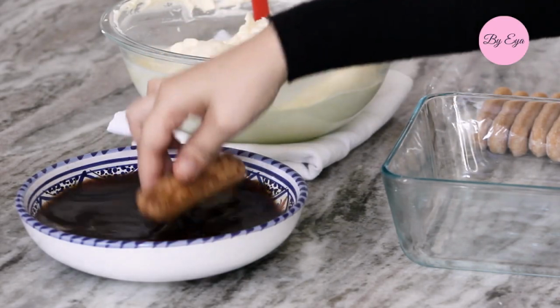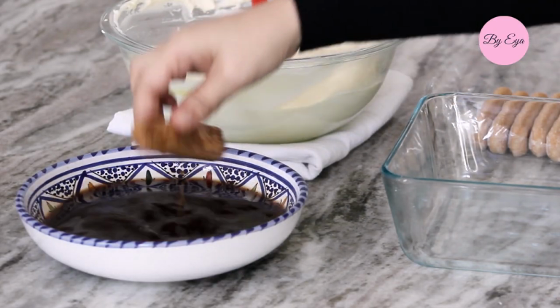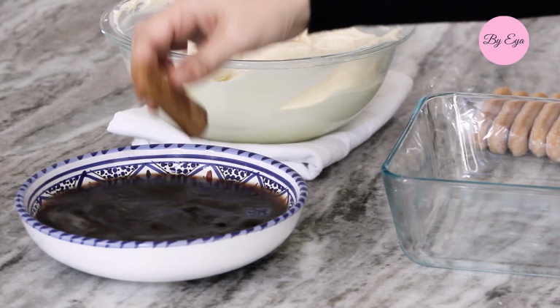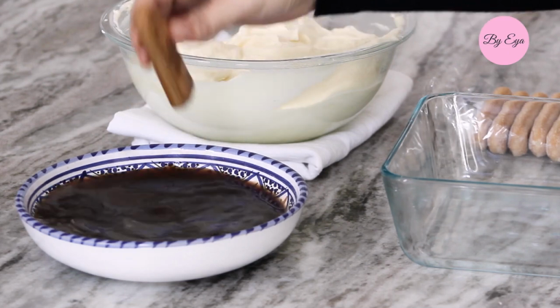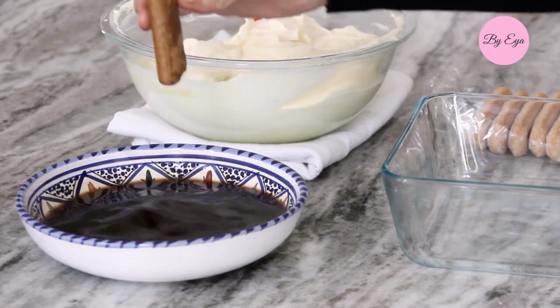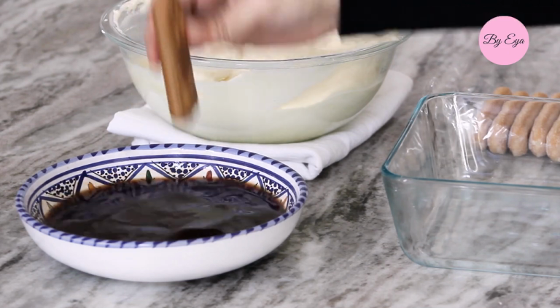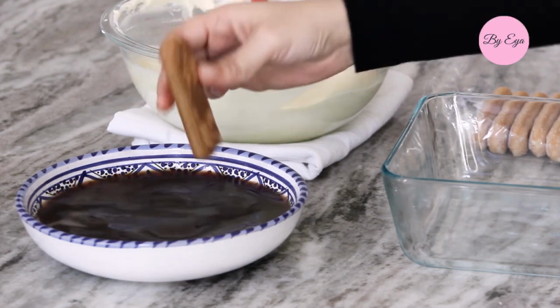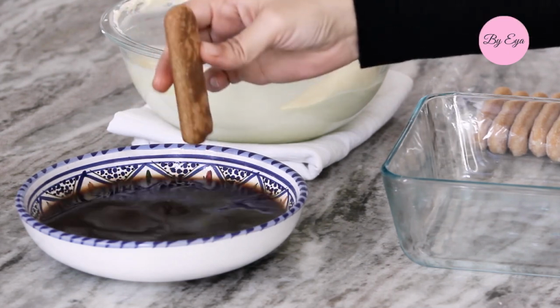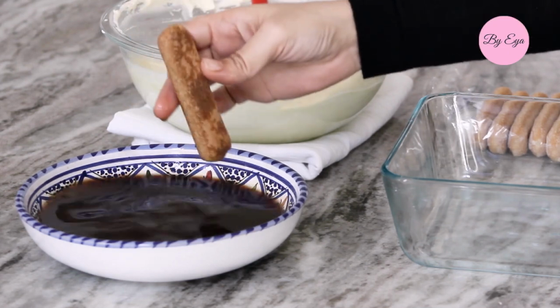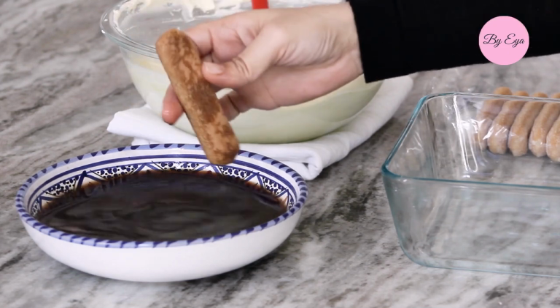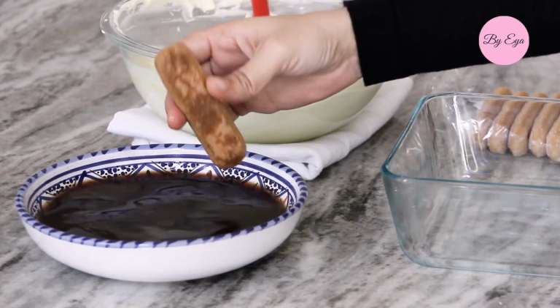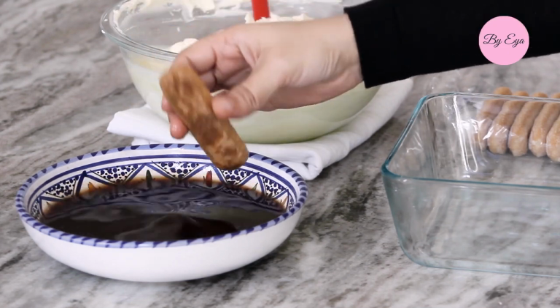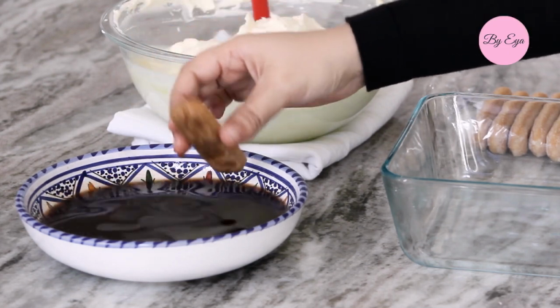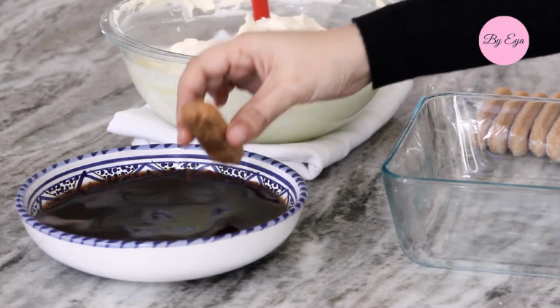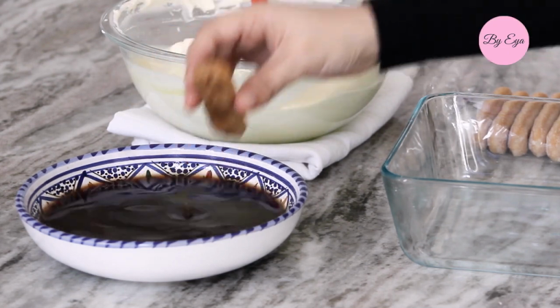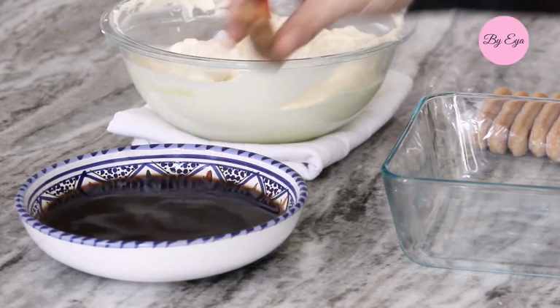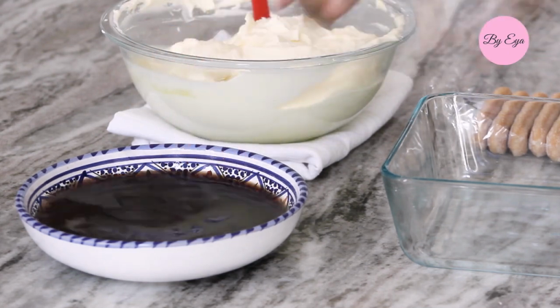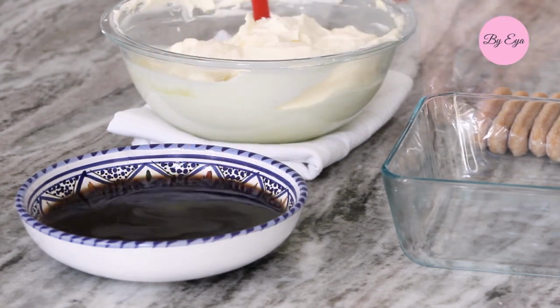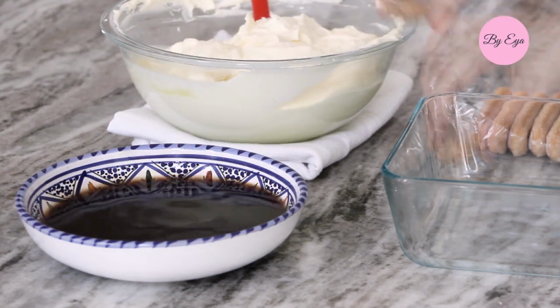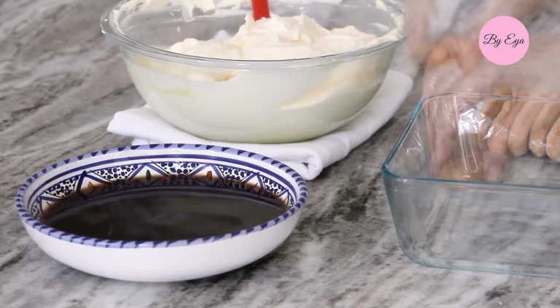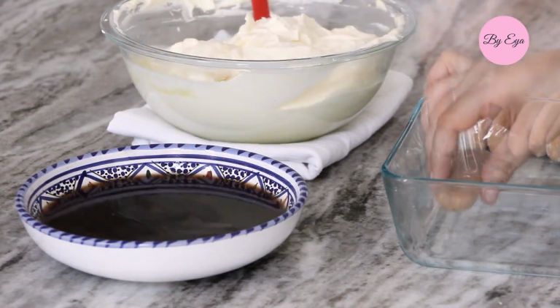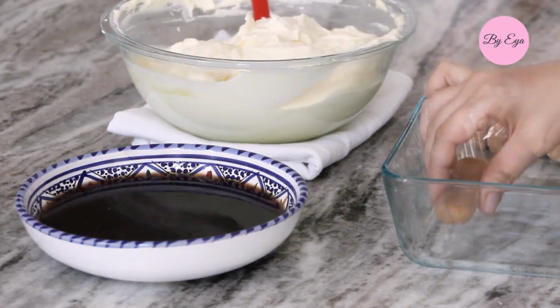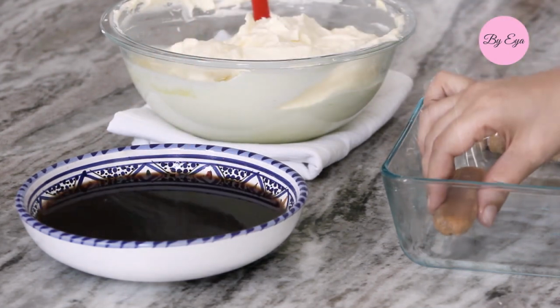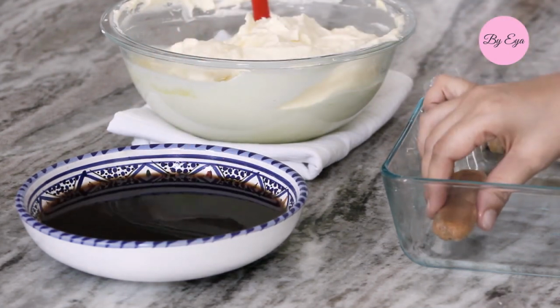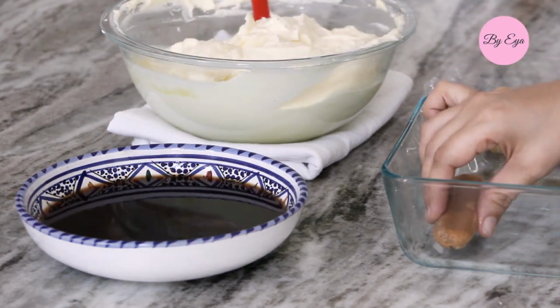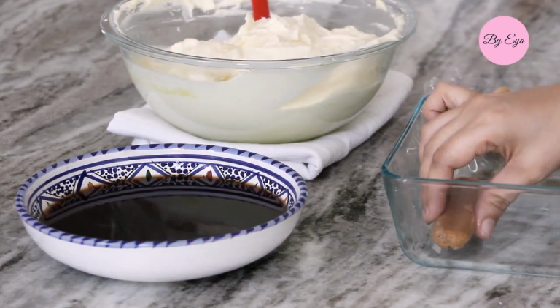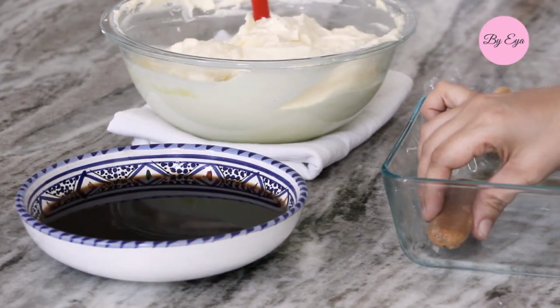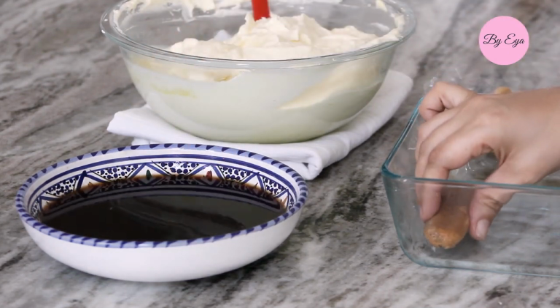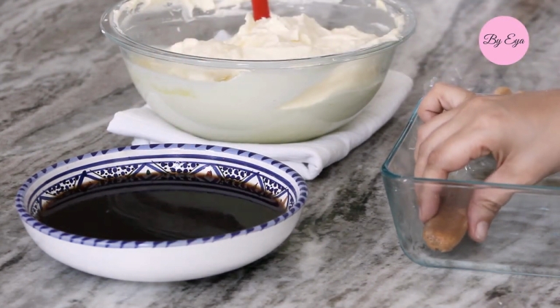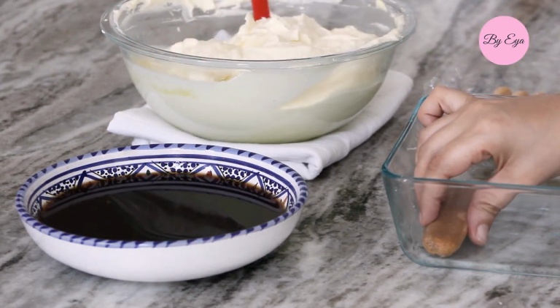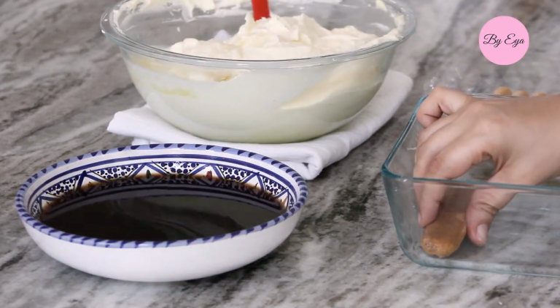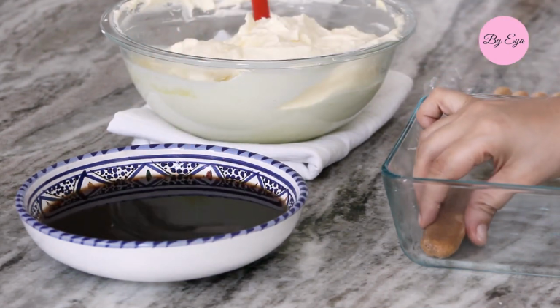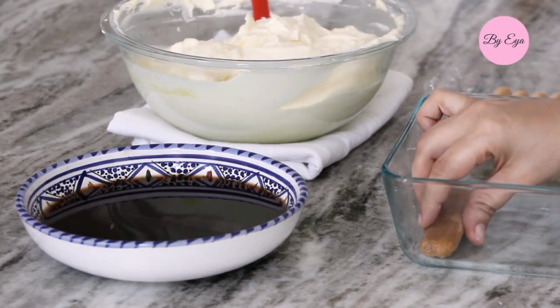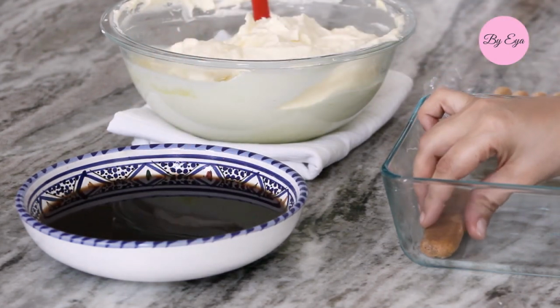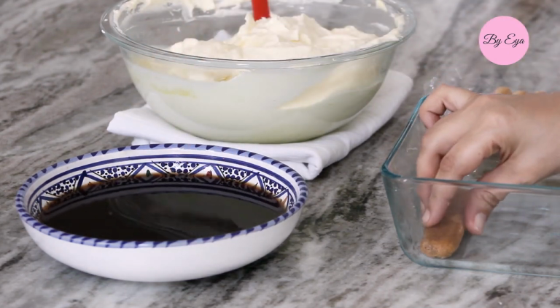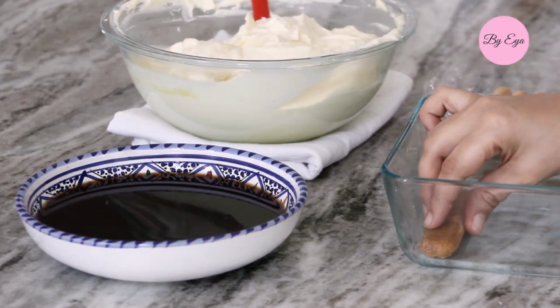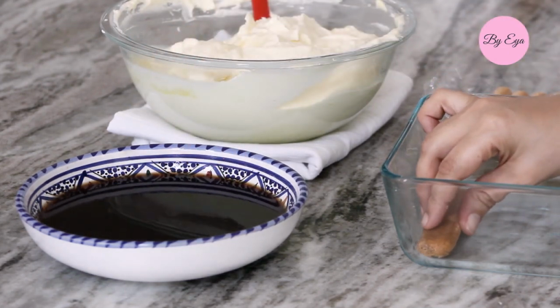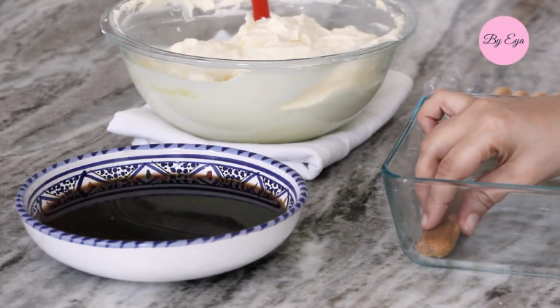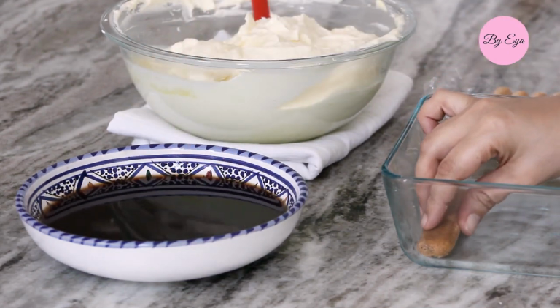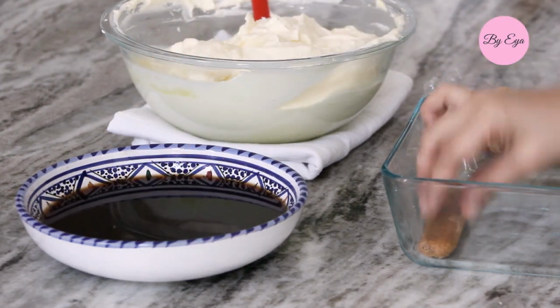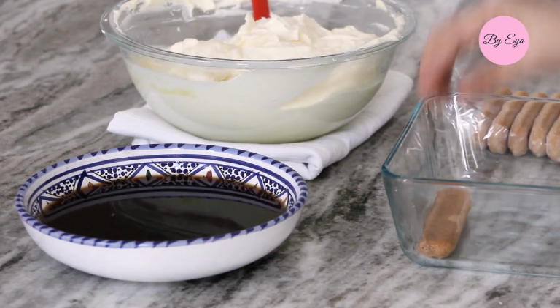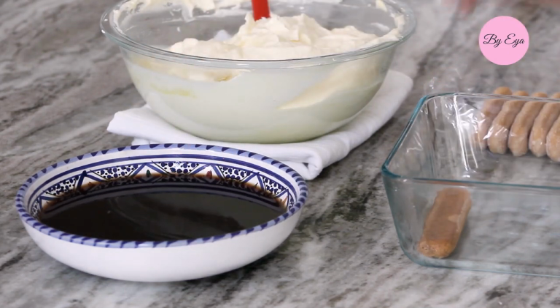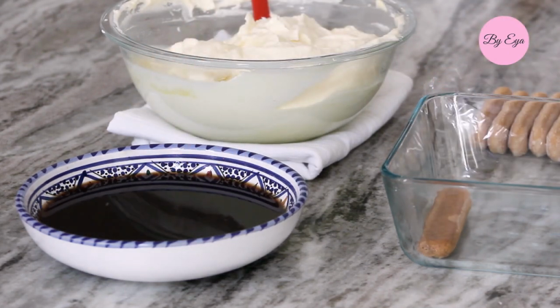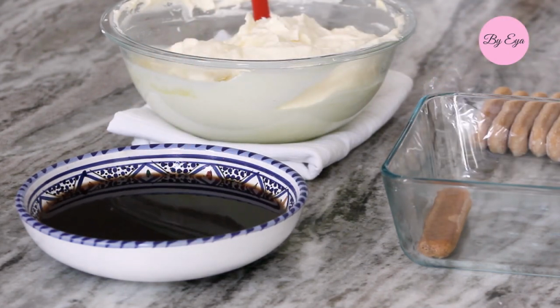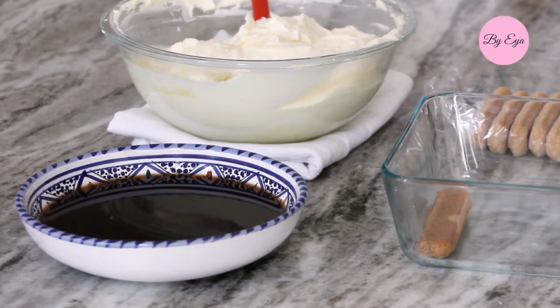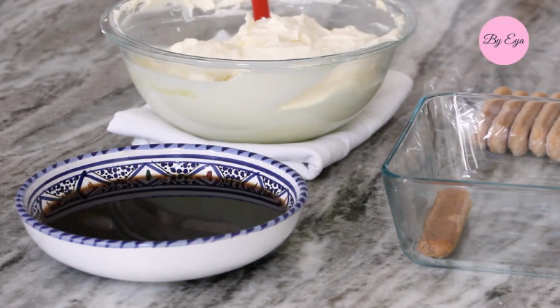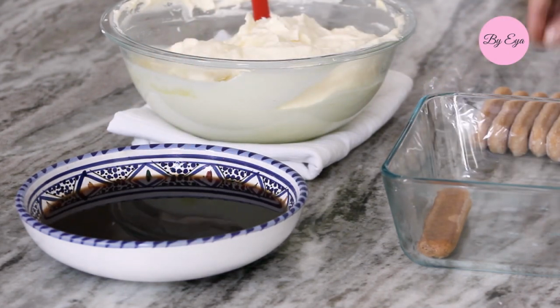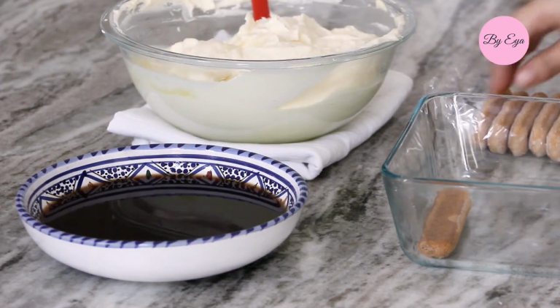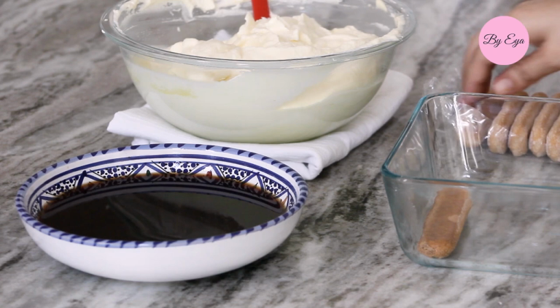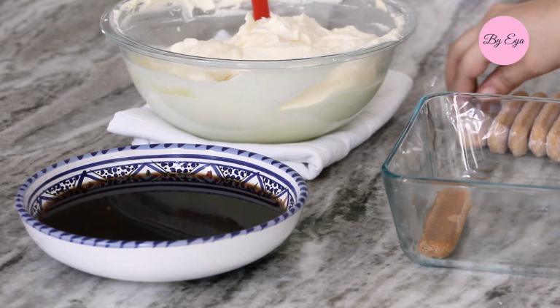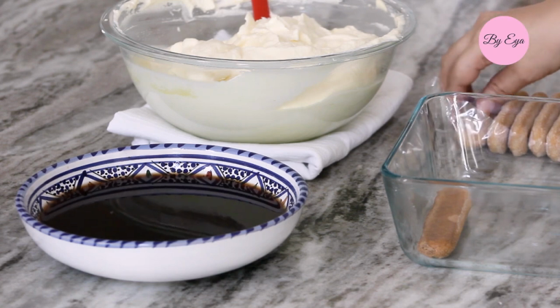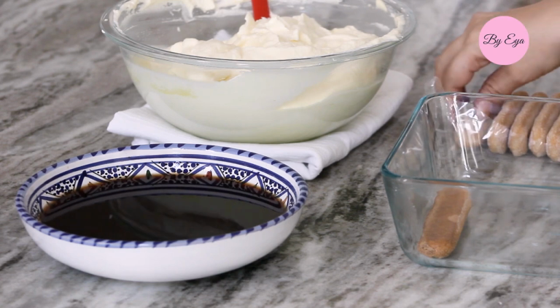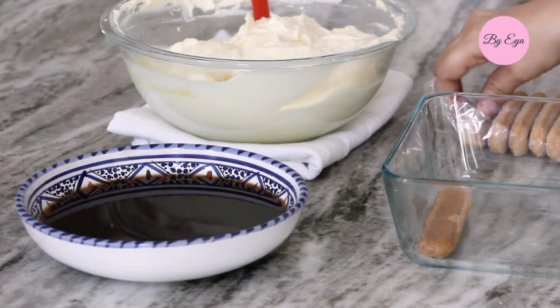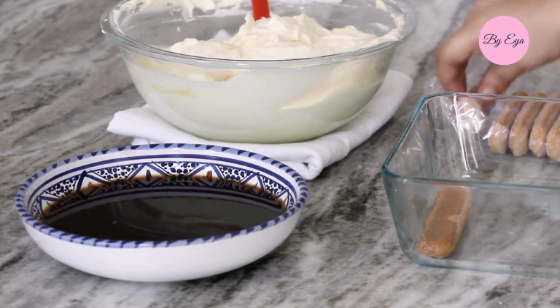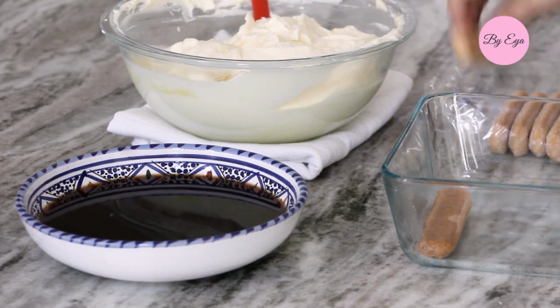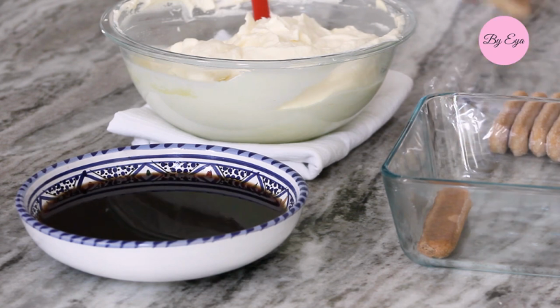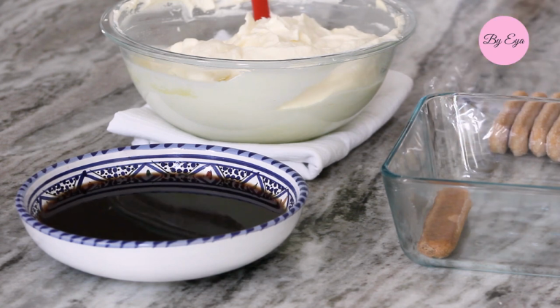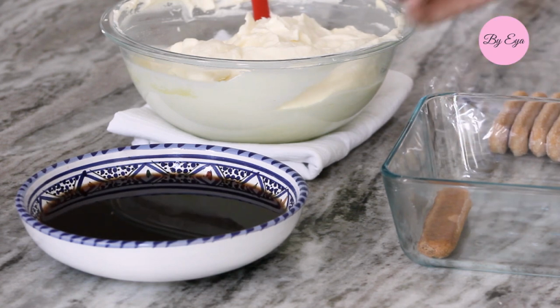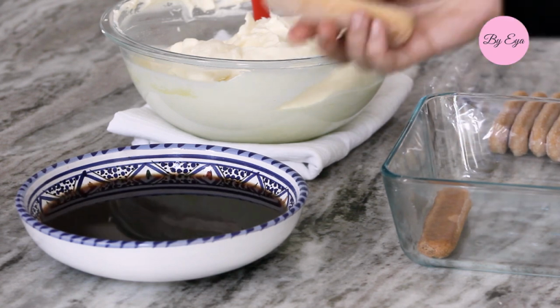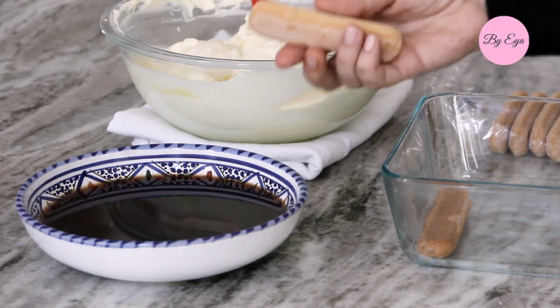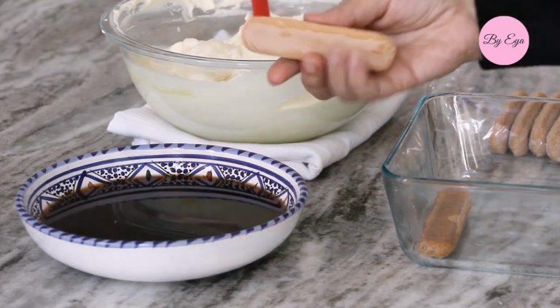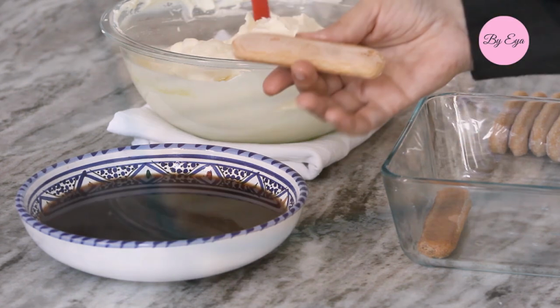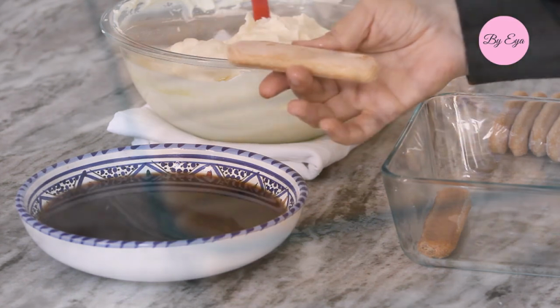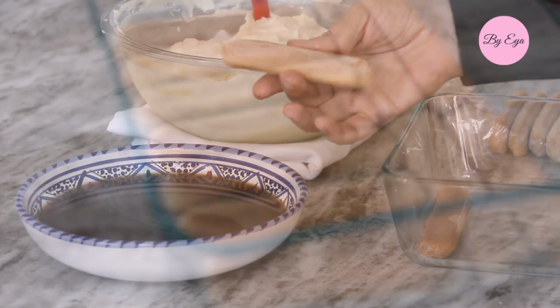Dip the lady fingers into the coffee — a quick dip on each side is enough. Do not over-soak the lady fingers or the layer may collapse.